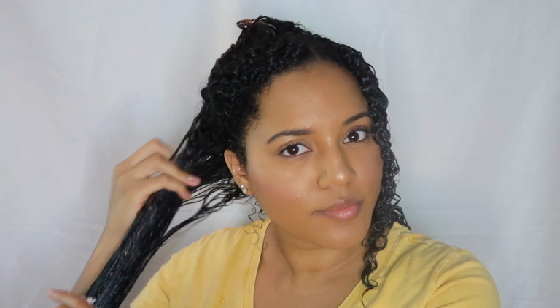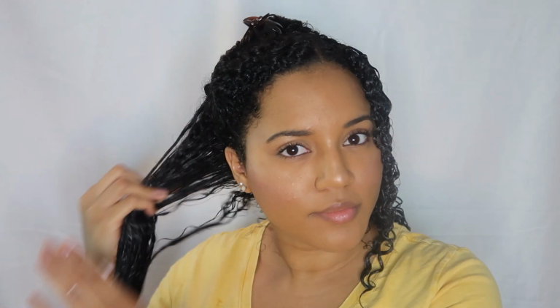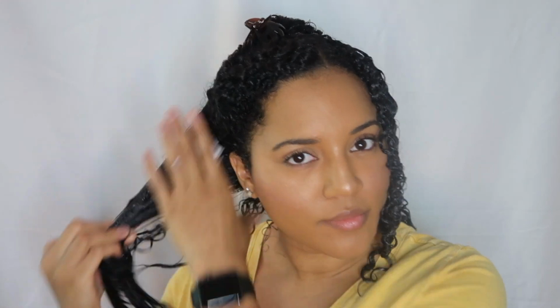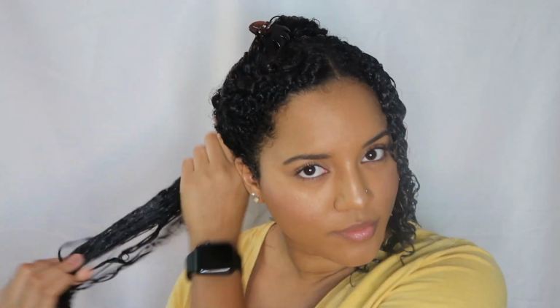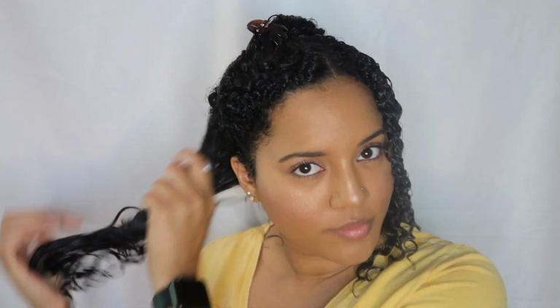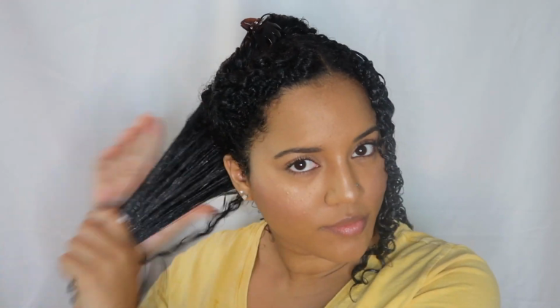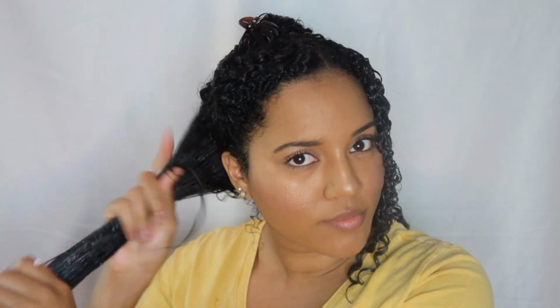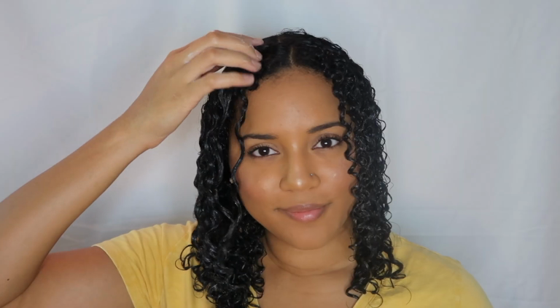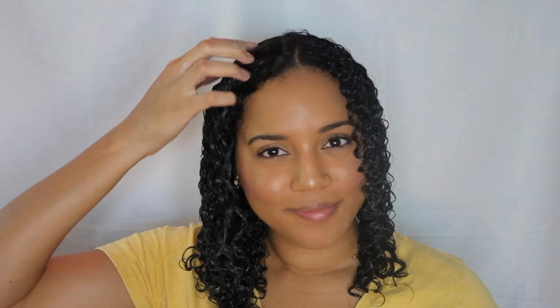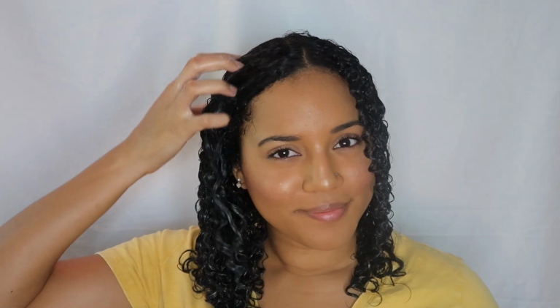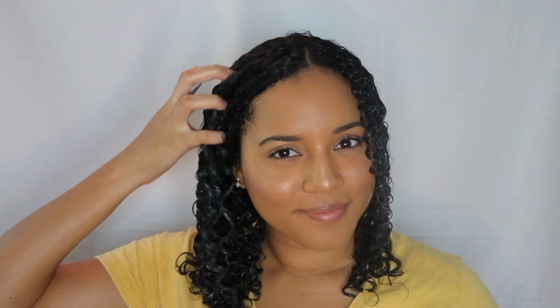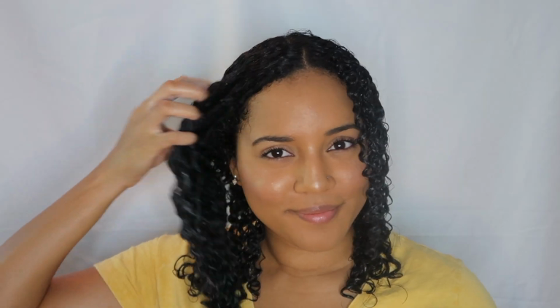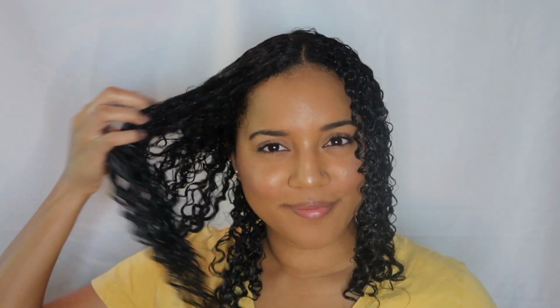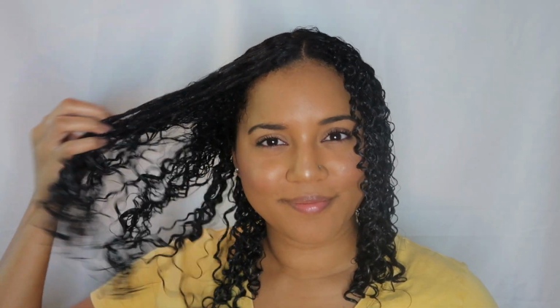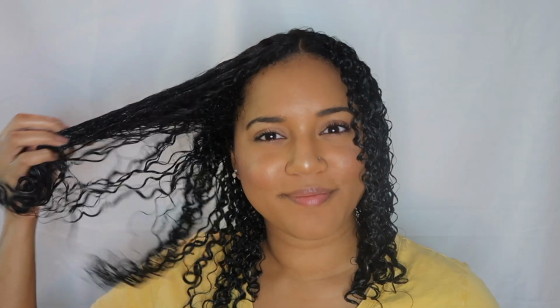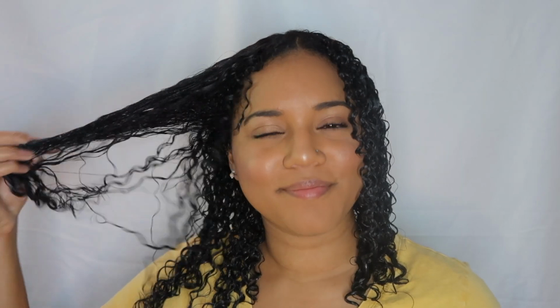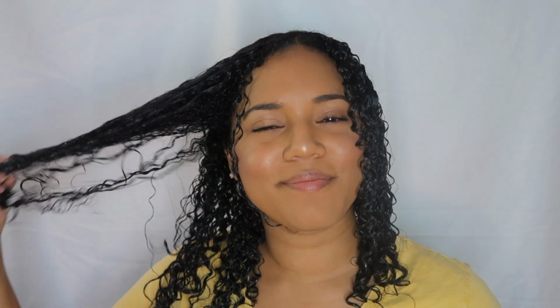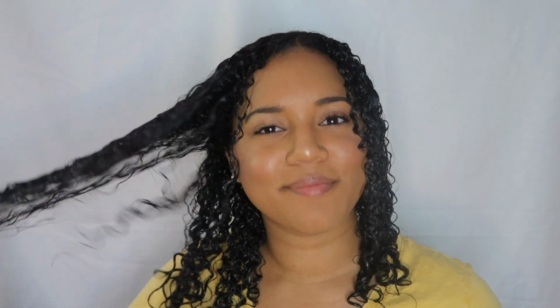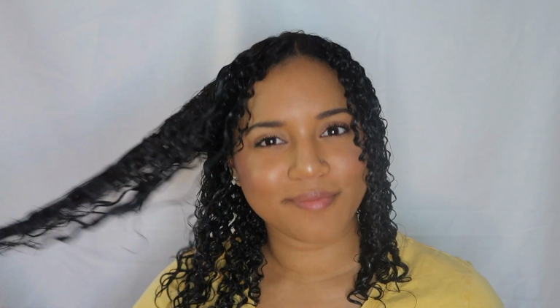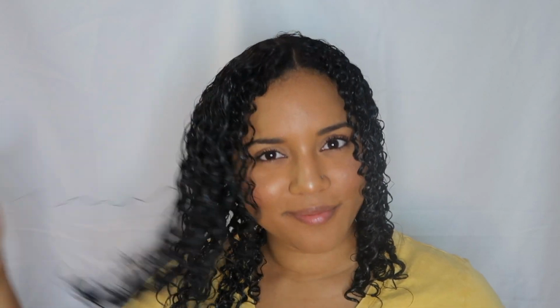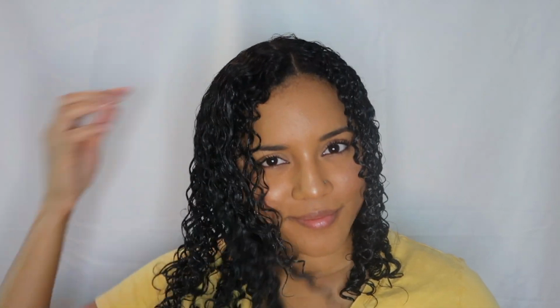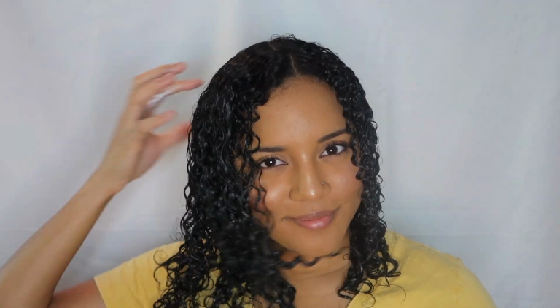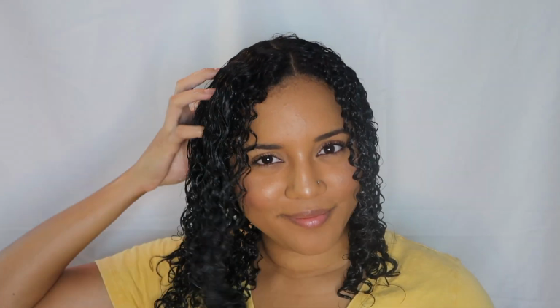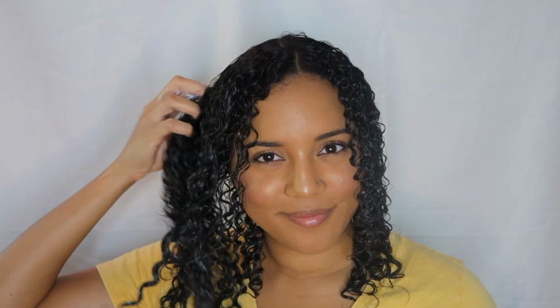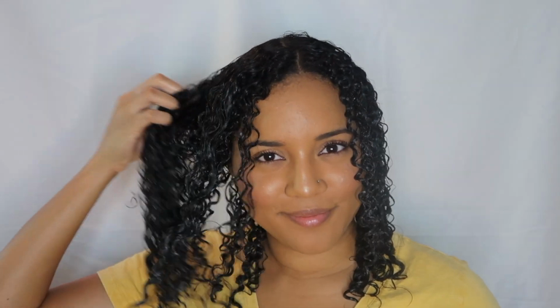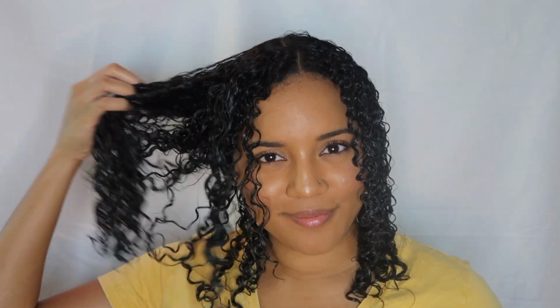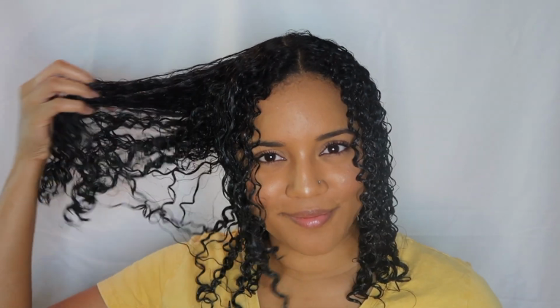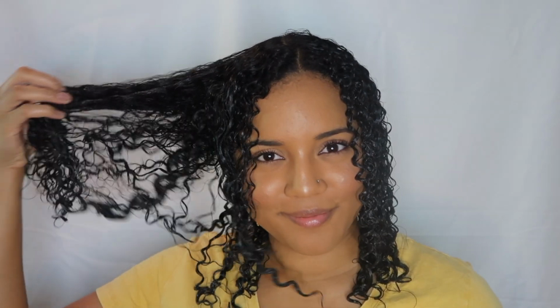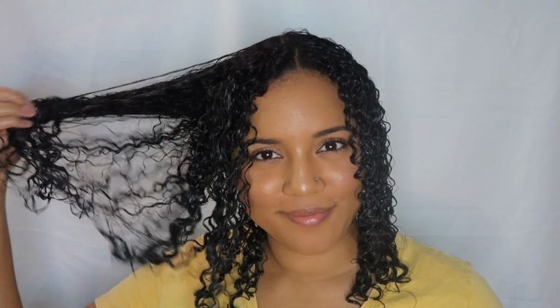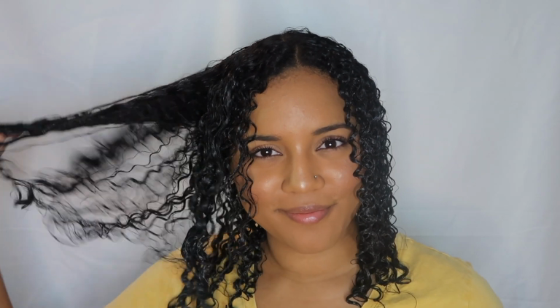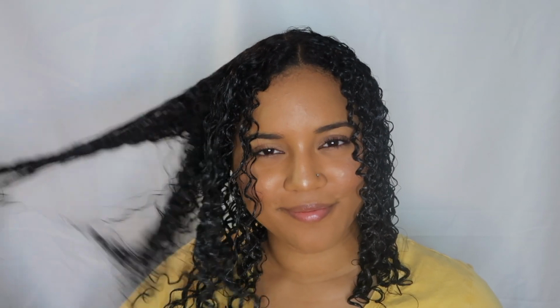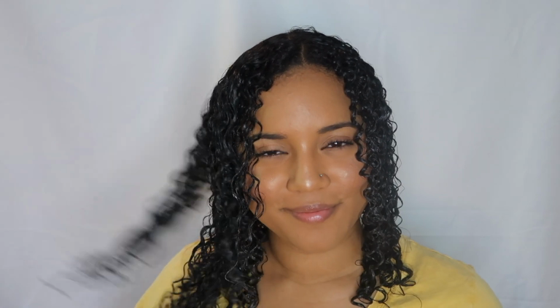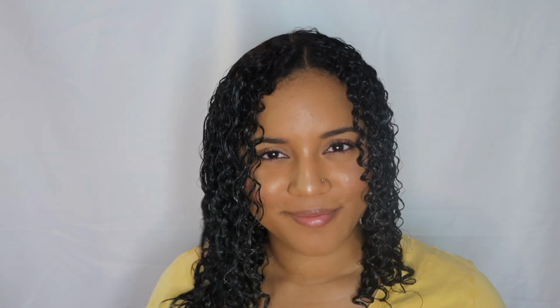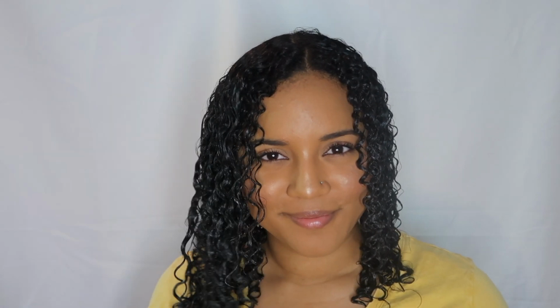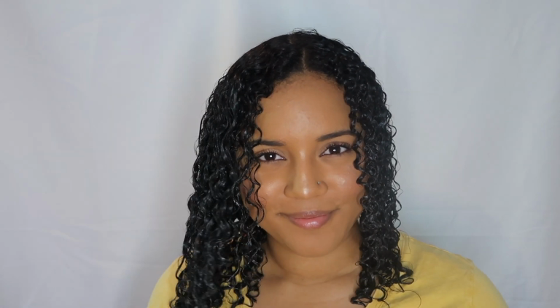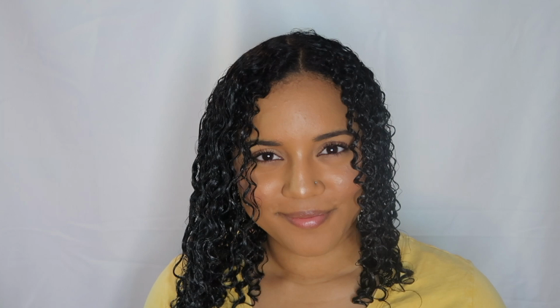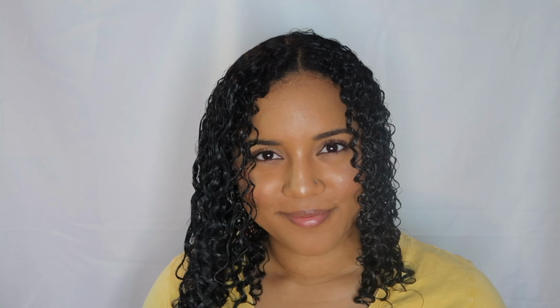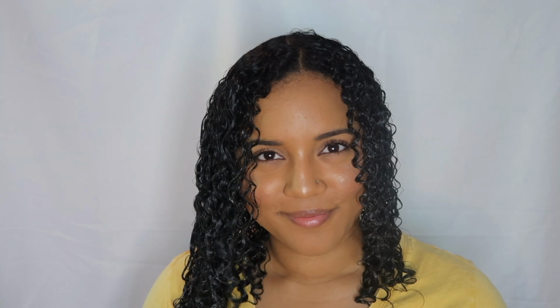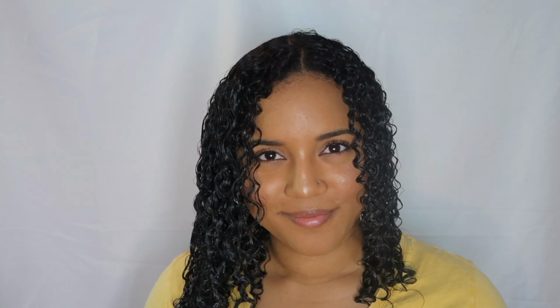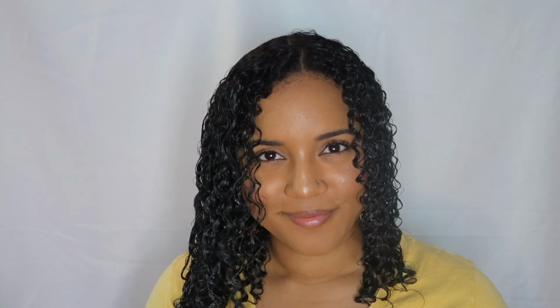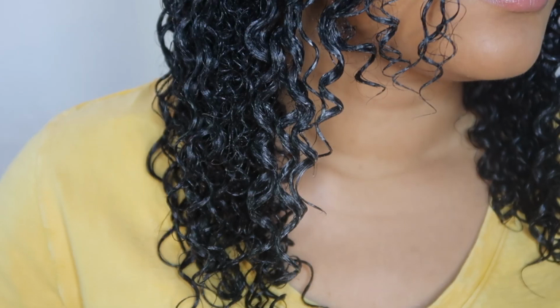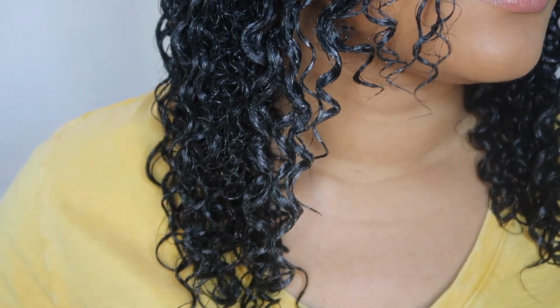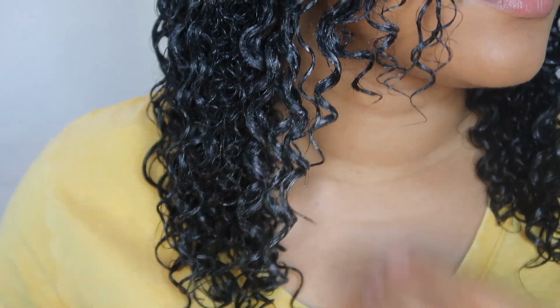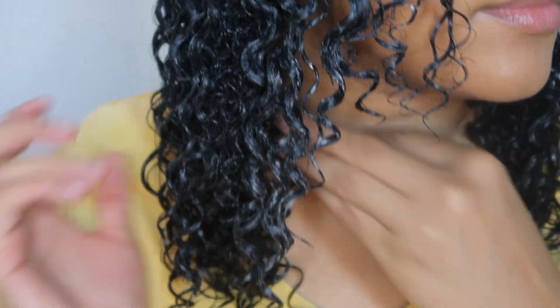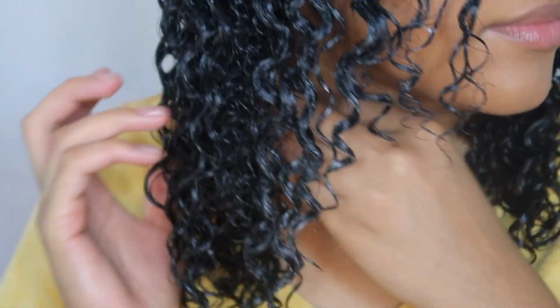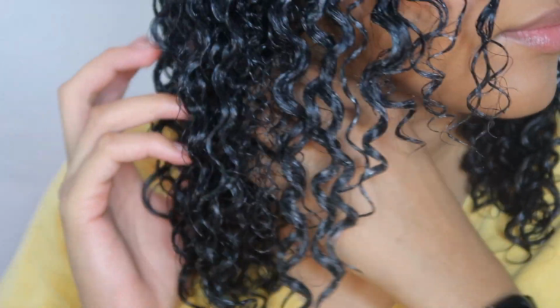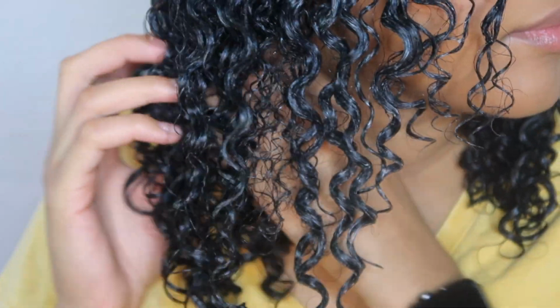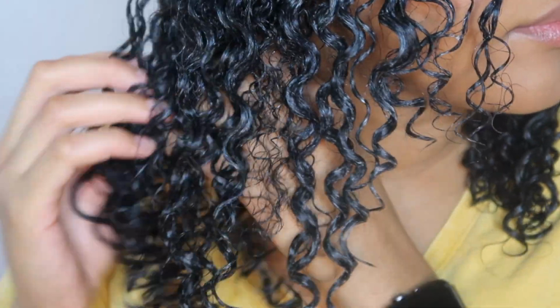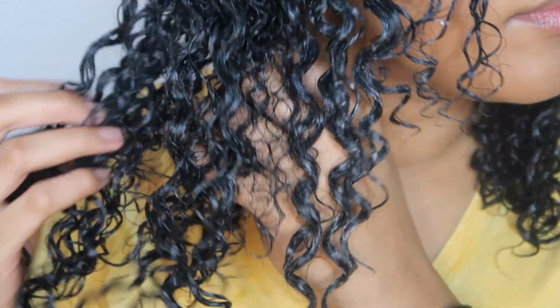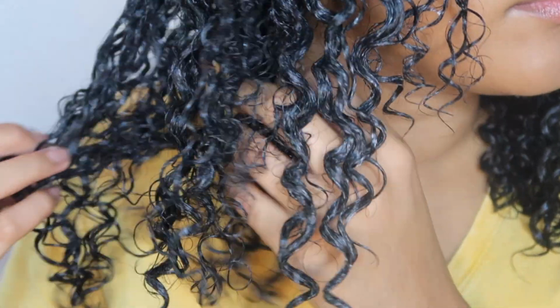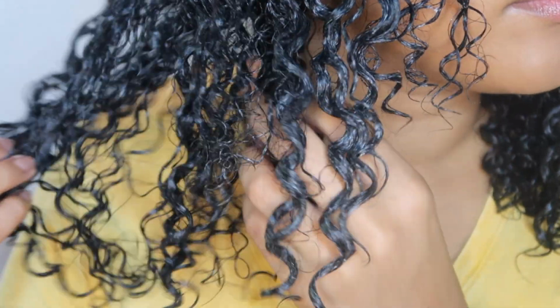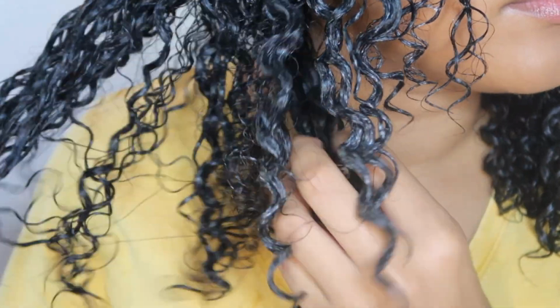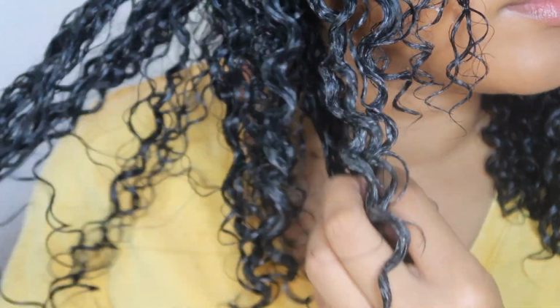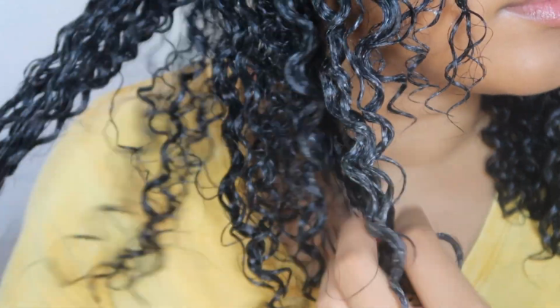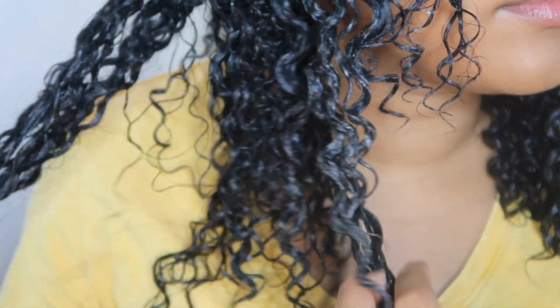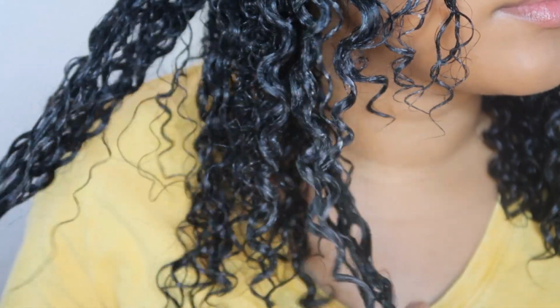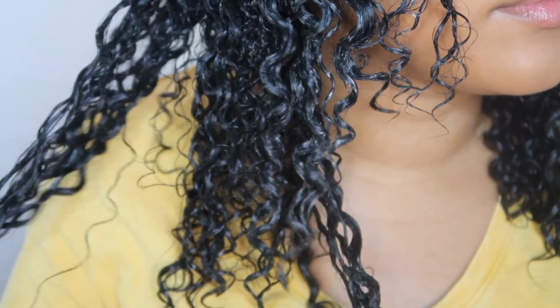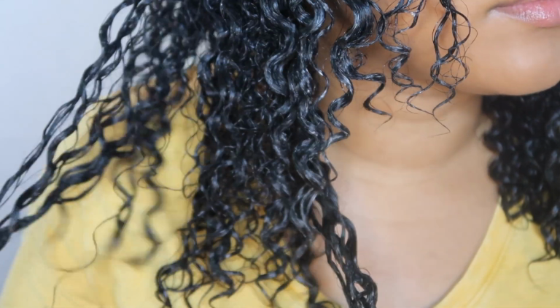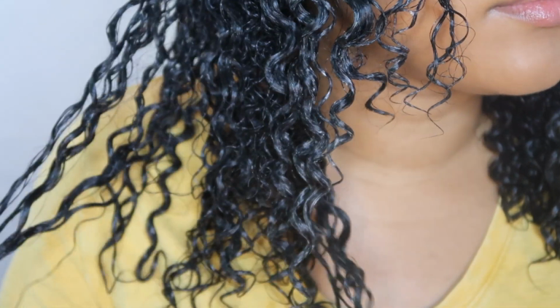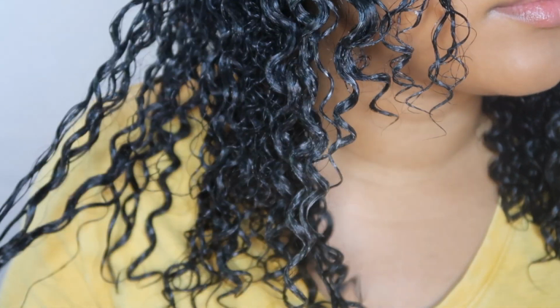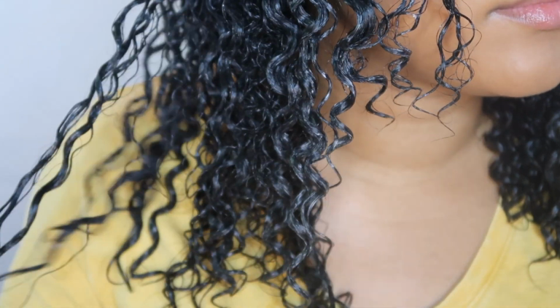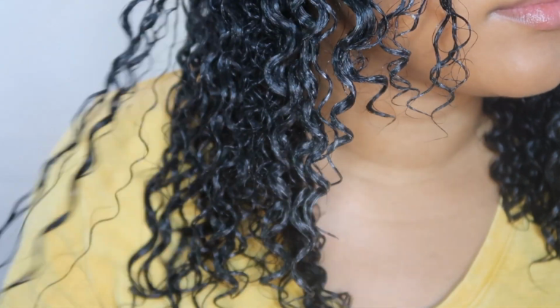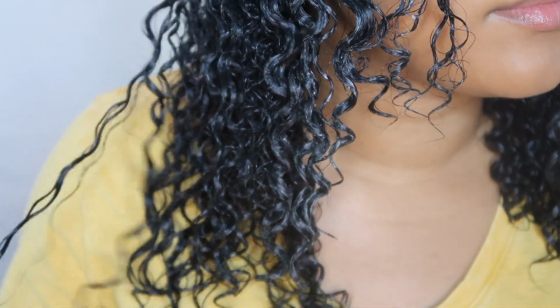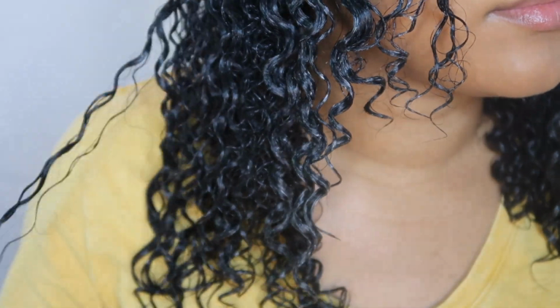With my hair wet, these are the results — both sides of my hair are very moisturized and feeling pretty good.